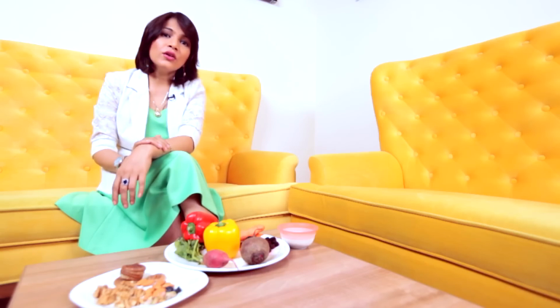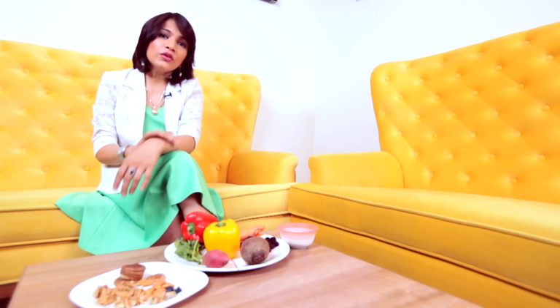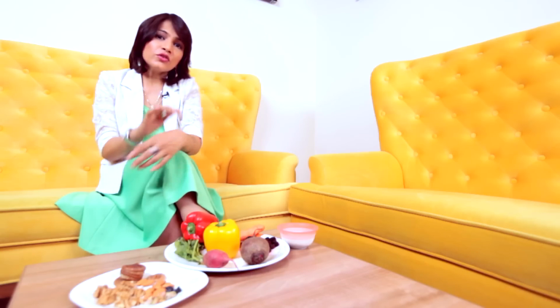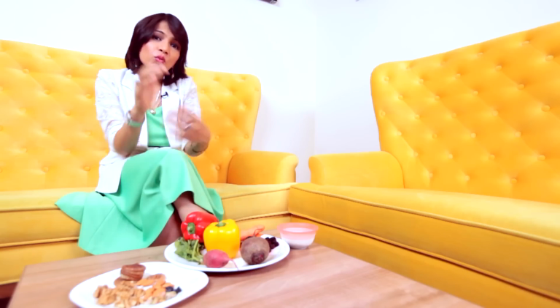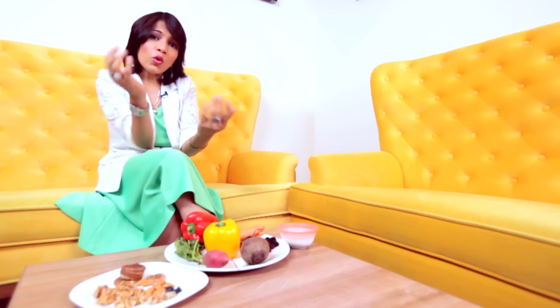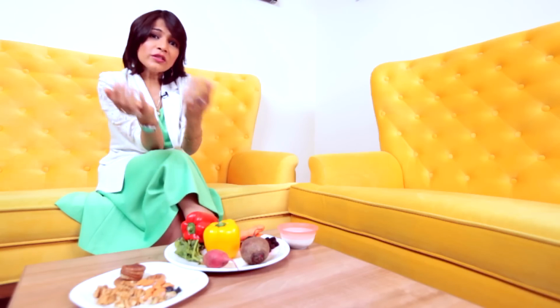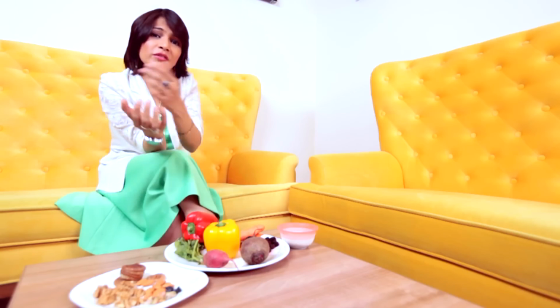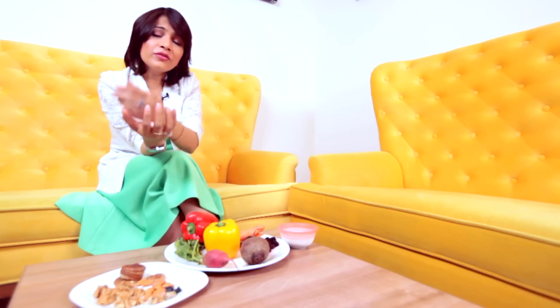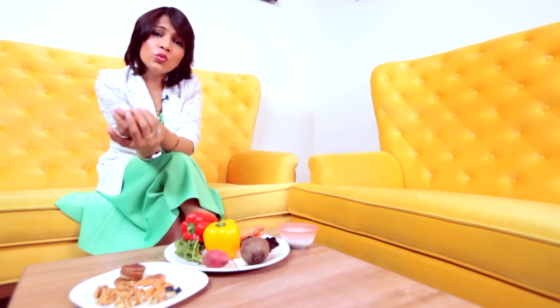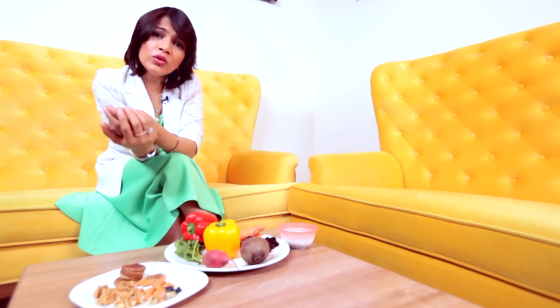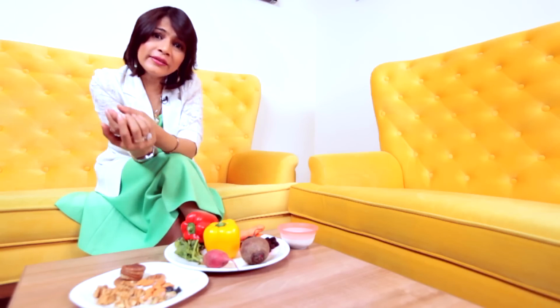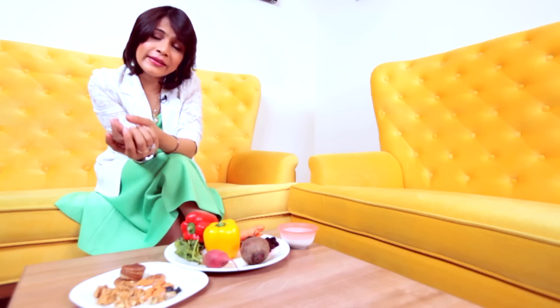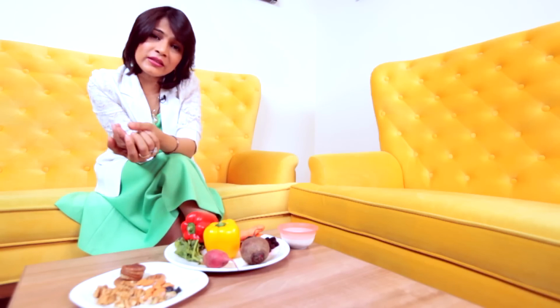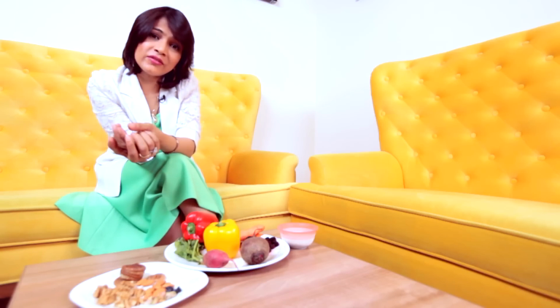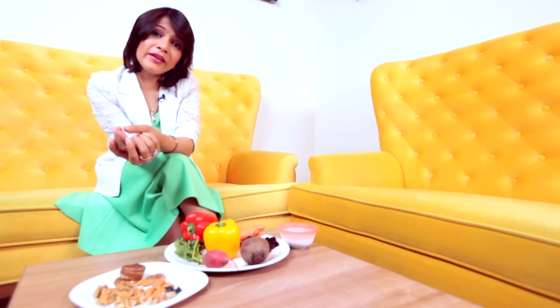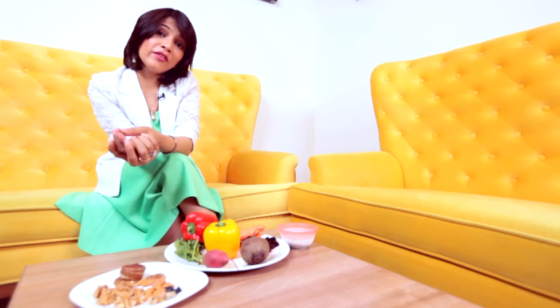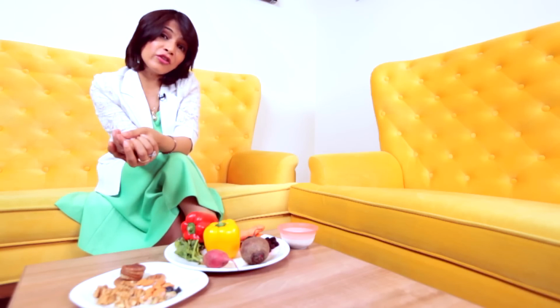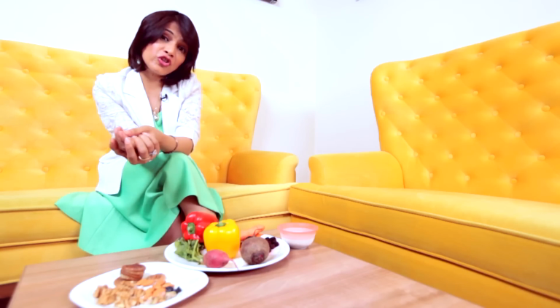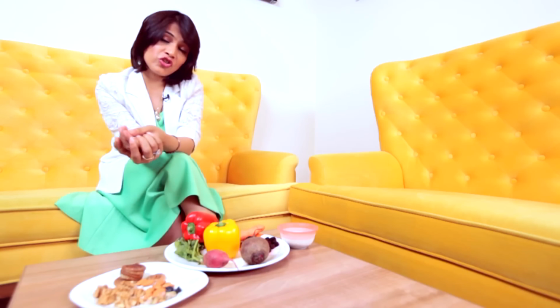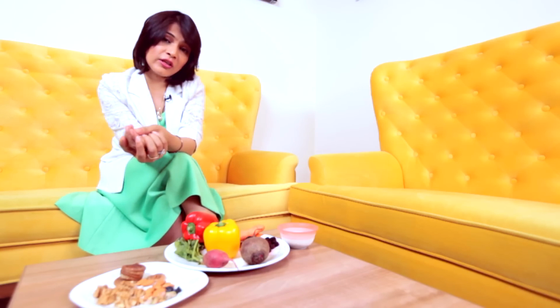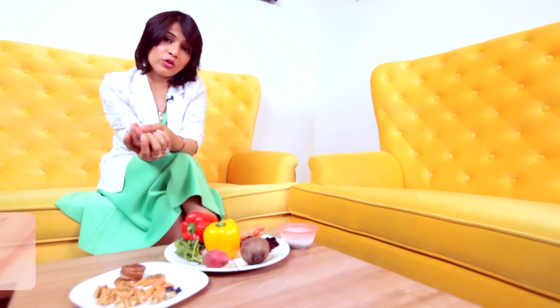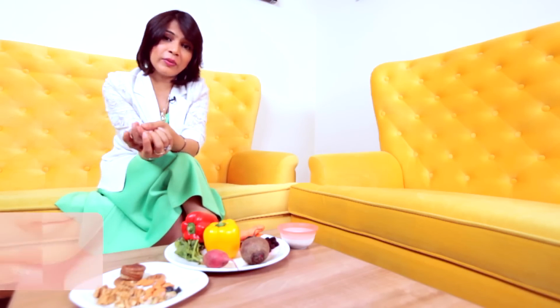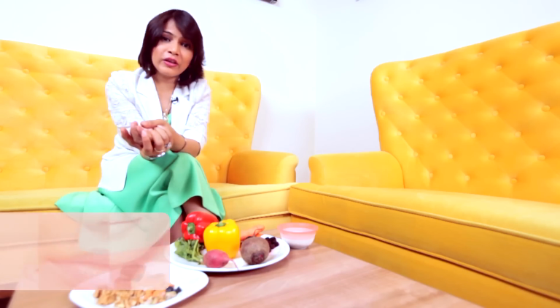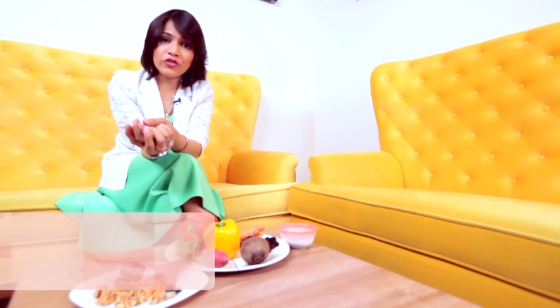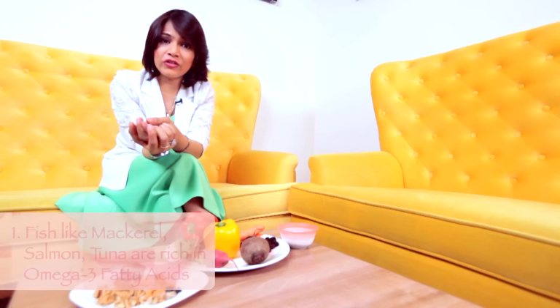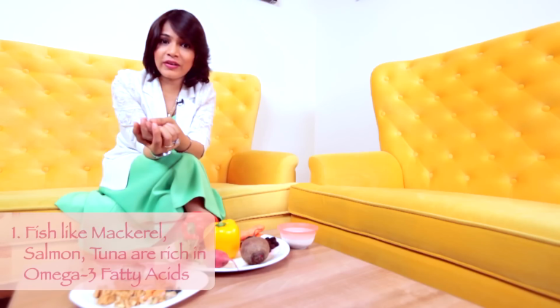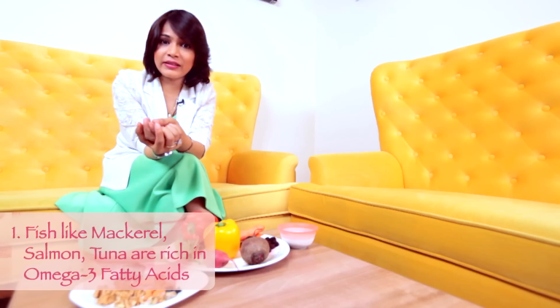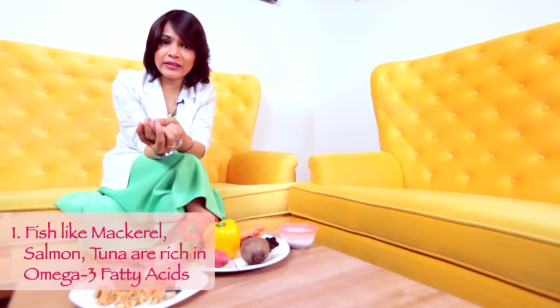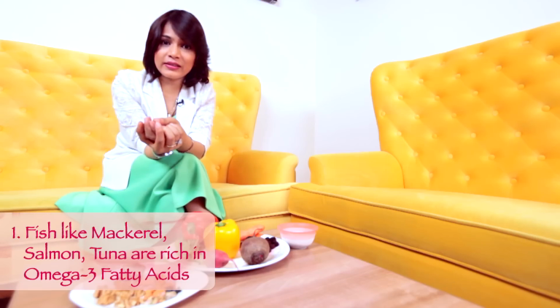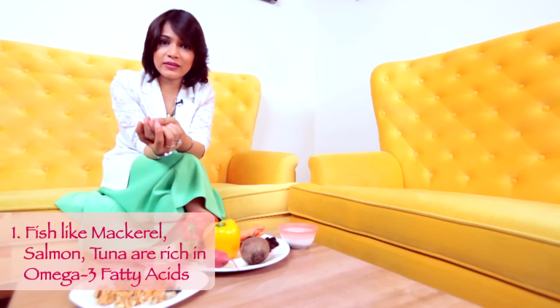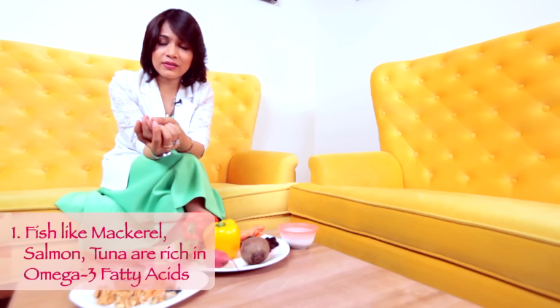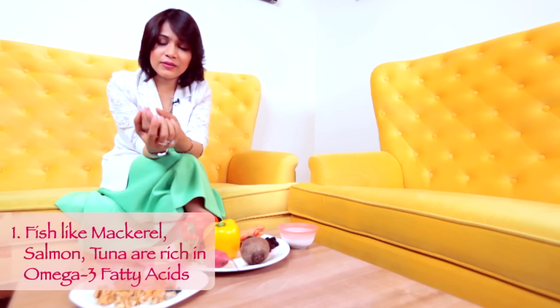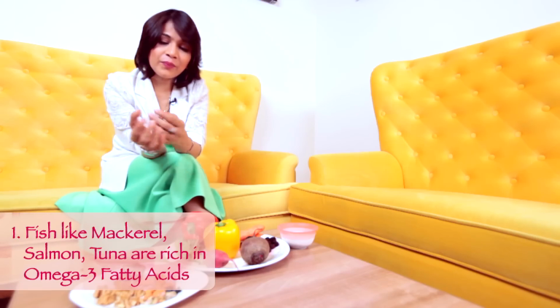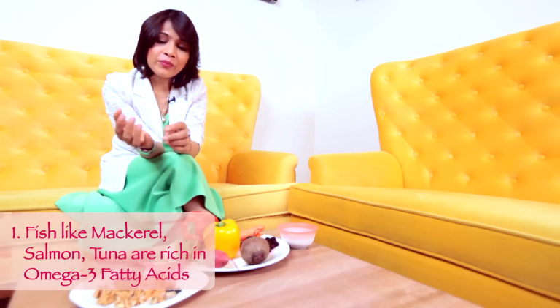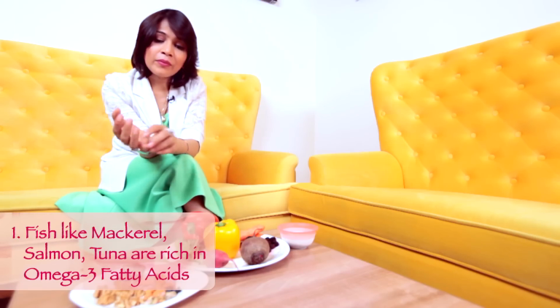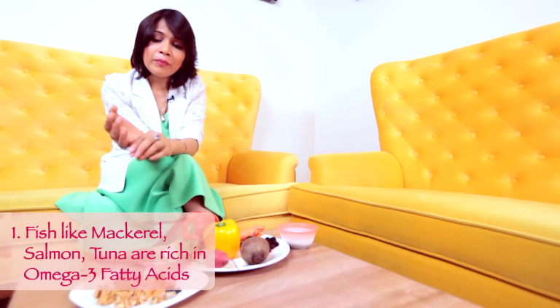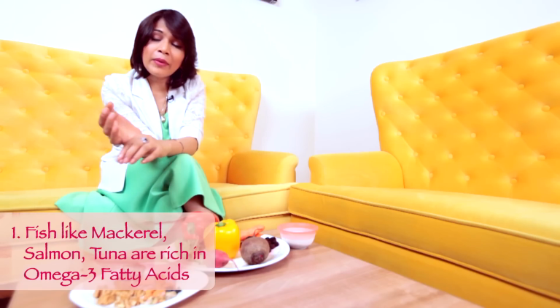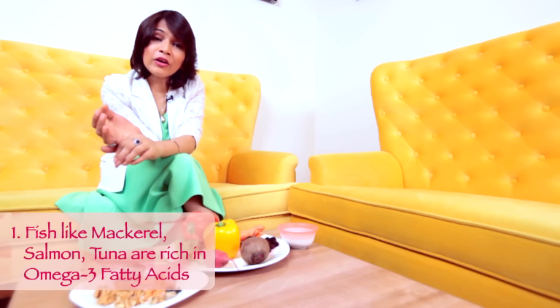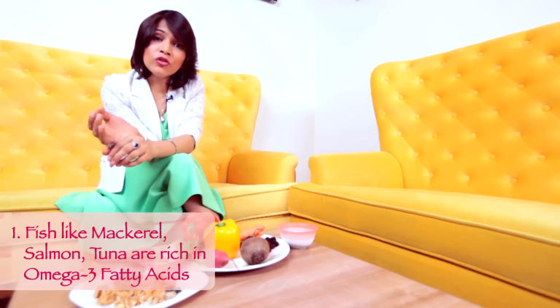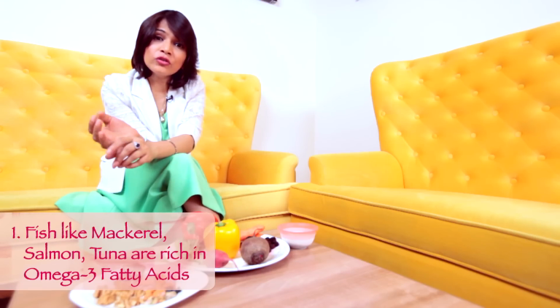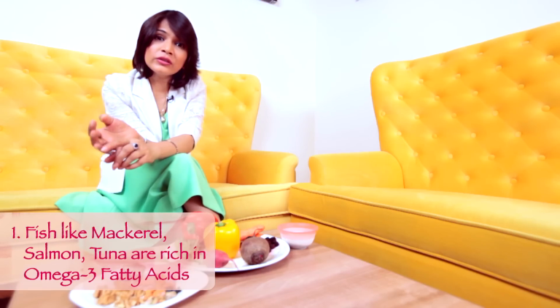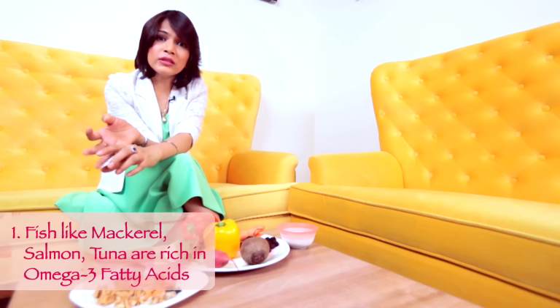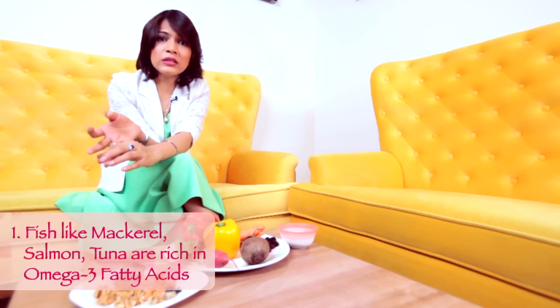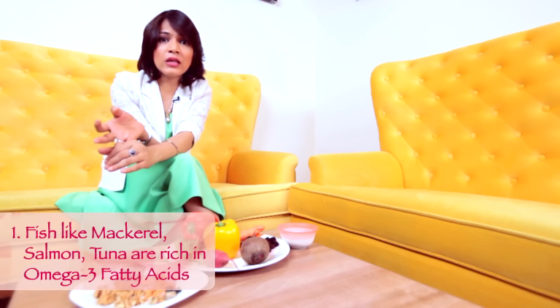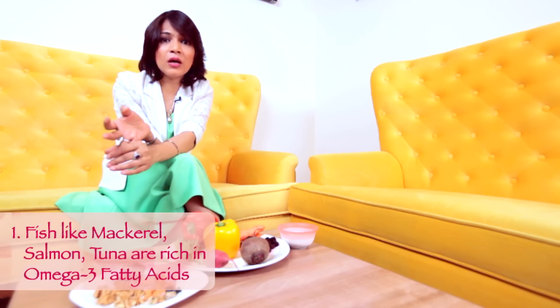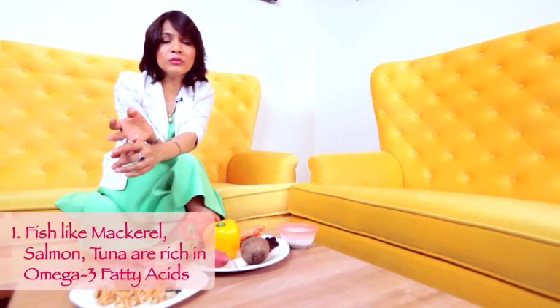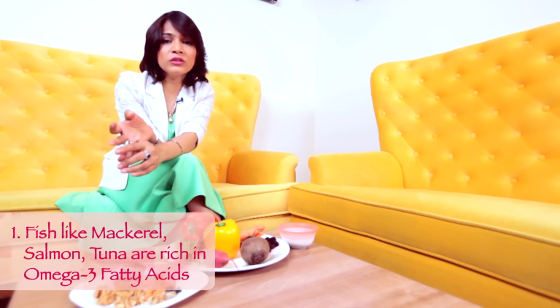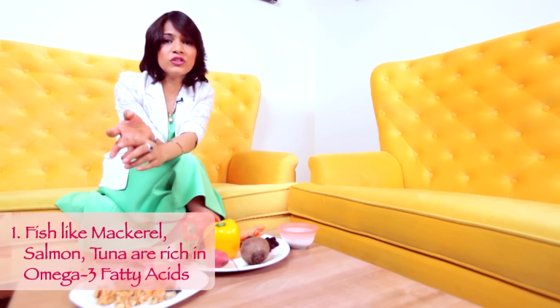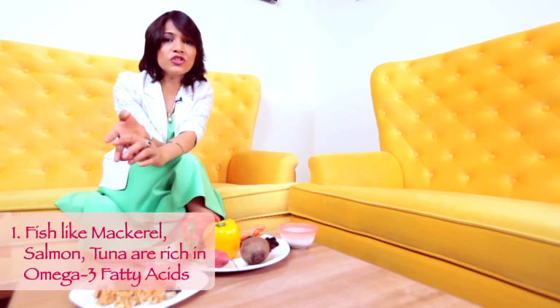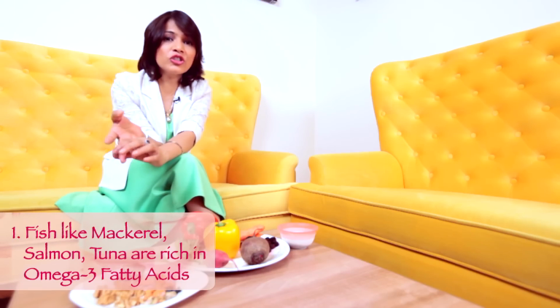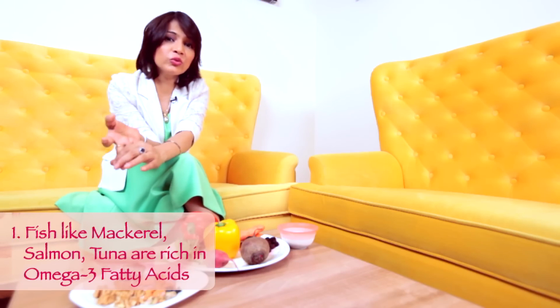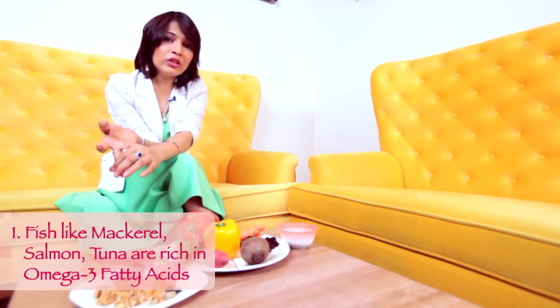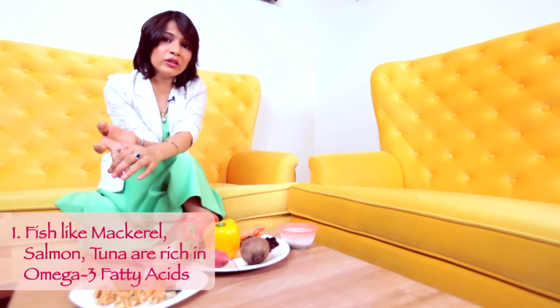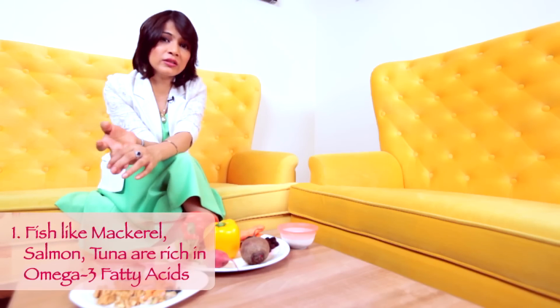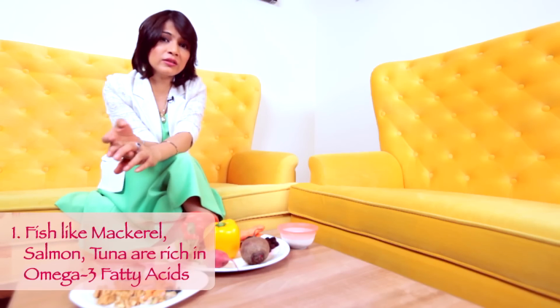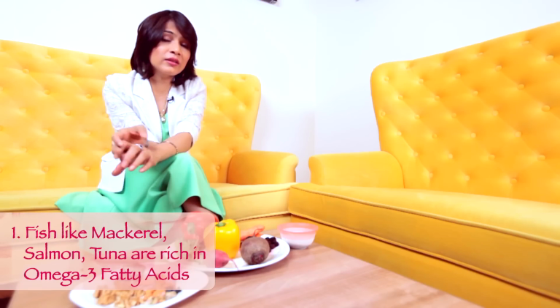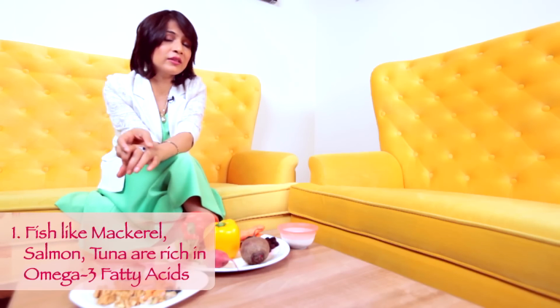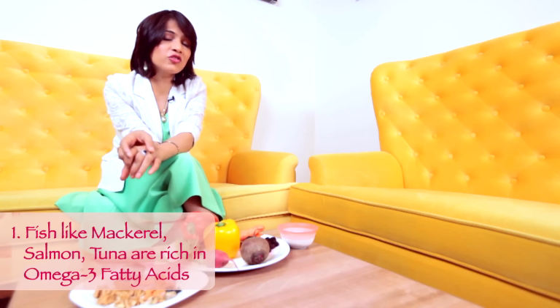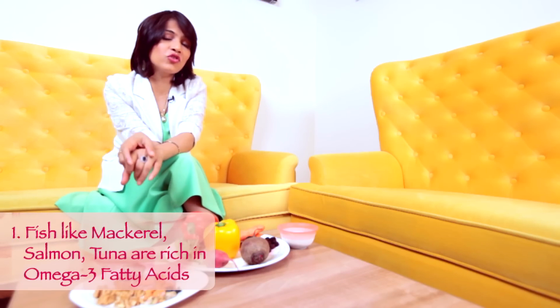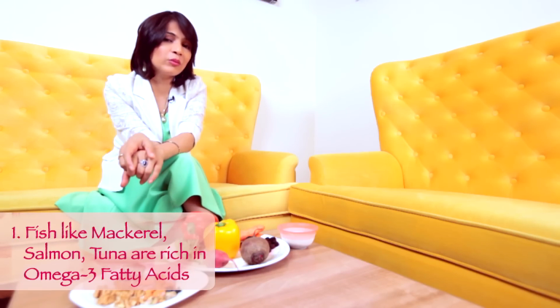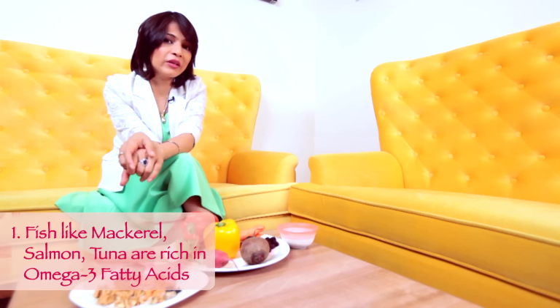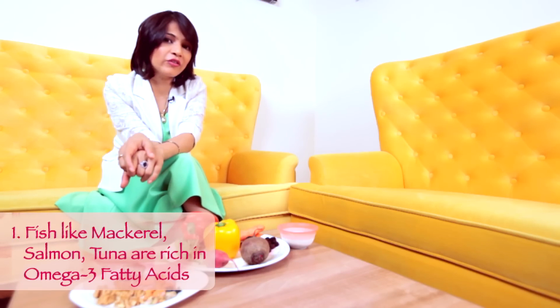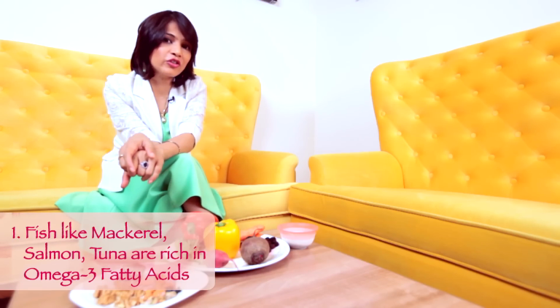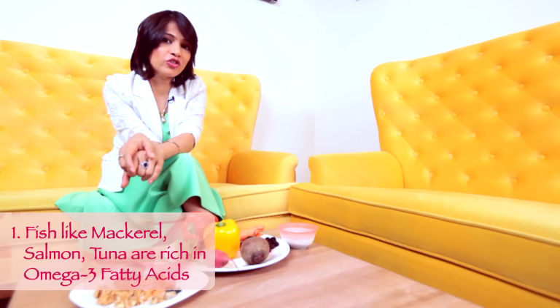So what foods are very rich in omega-3 fatty acids? Mackerels, salmons, tunas — these are extremely rich.